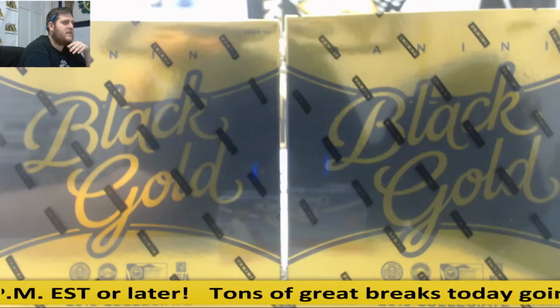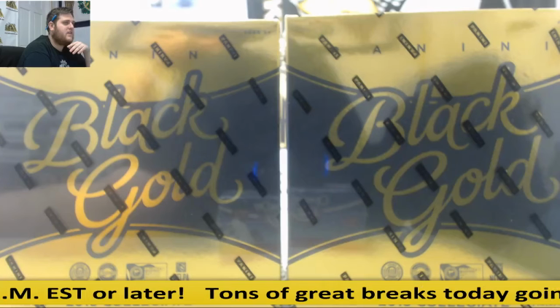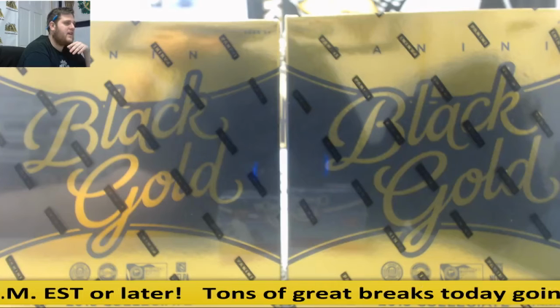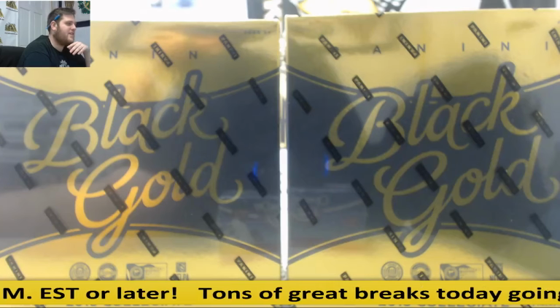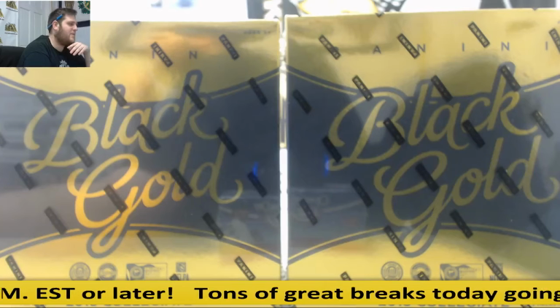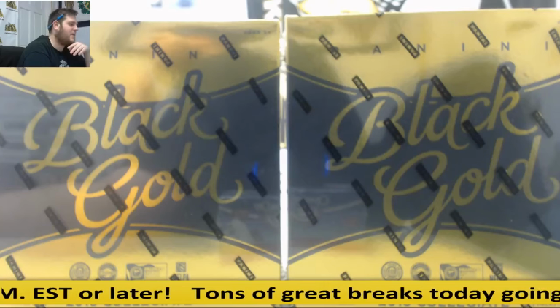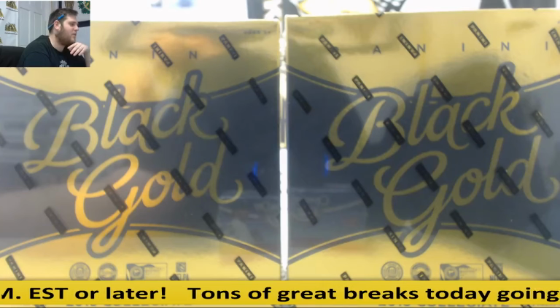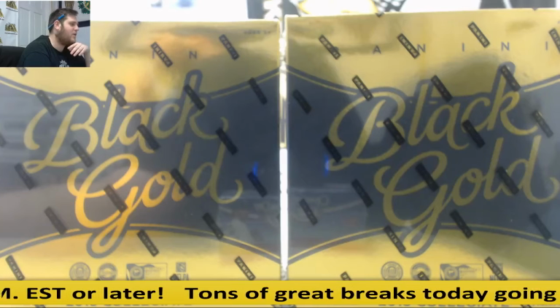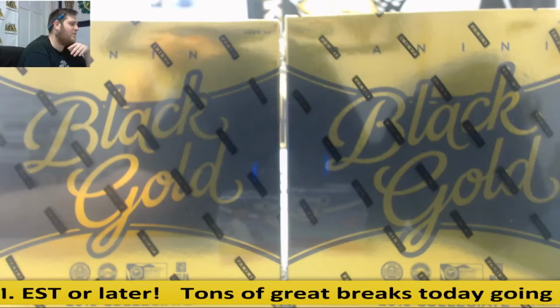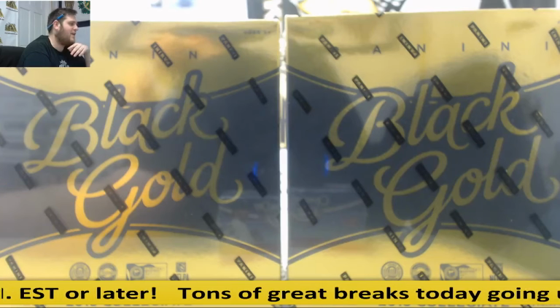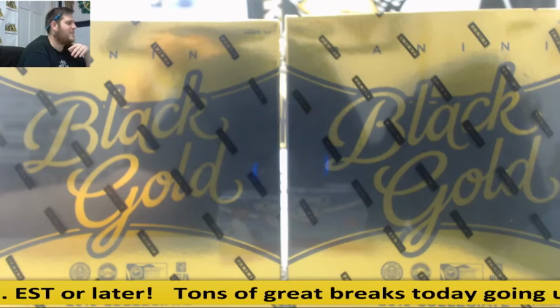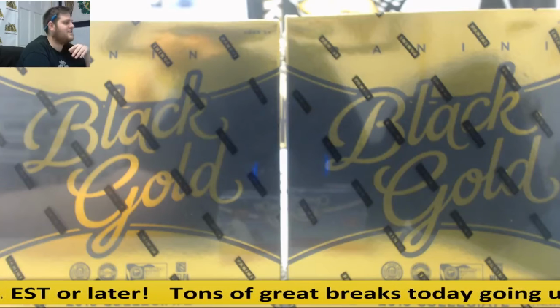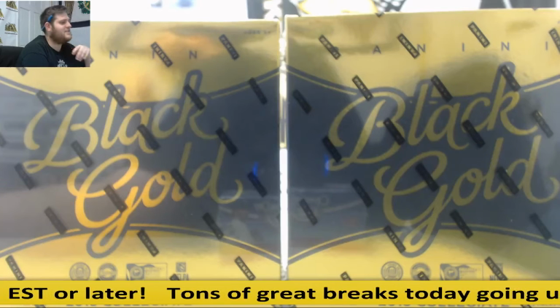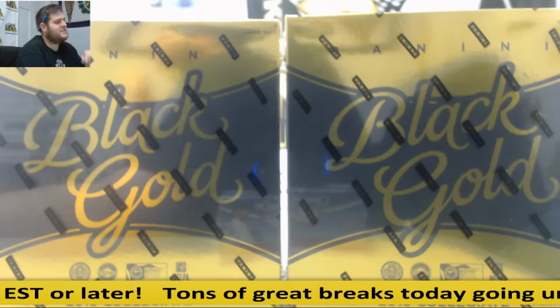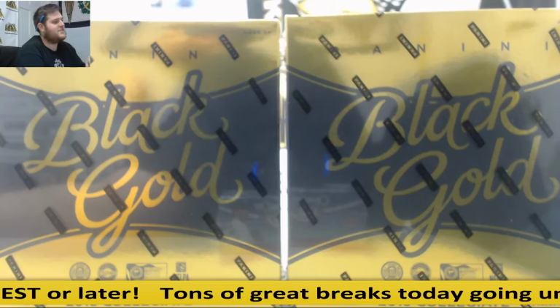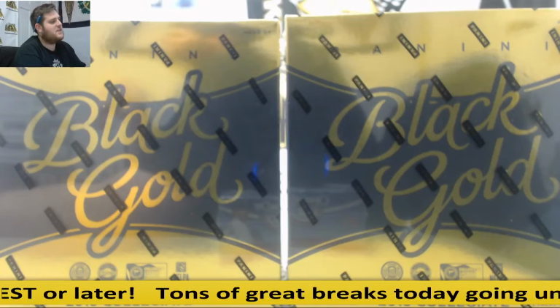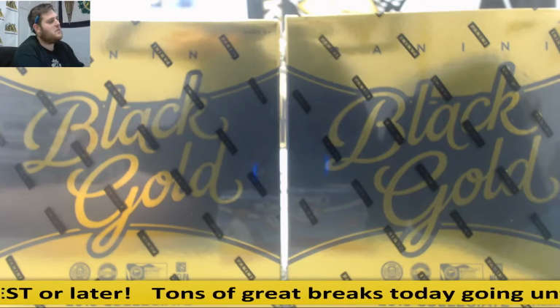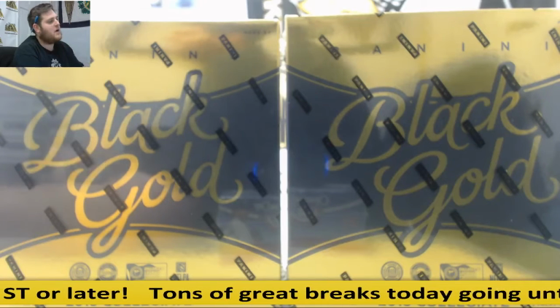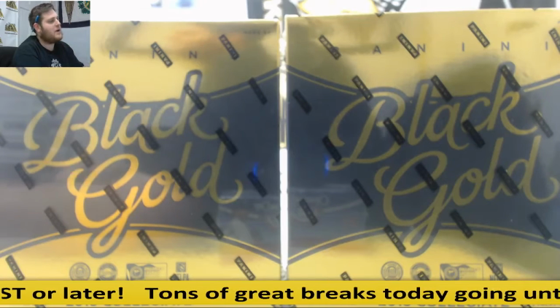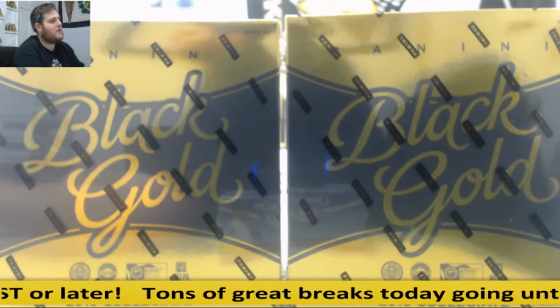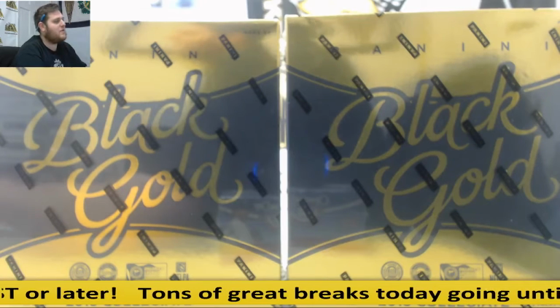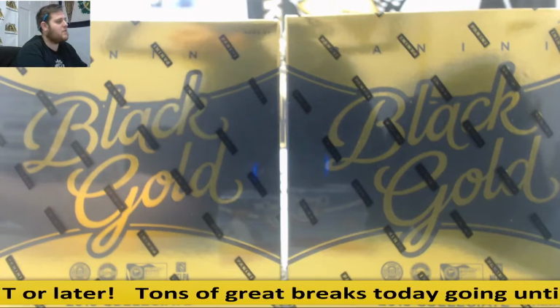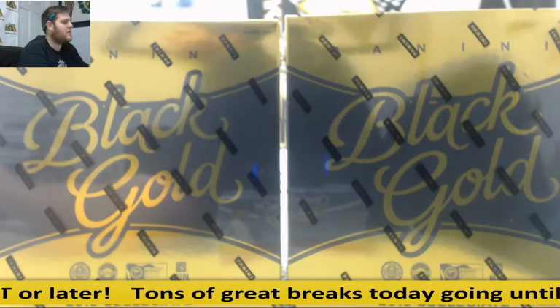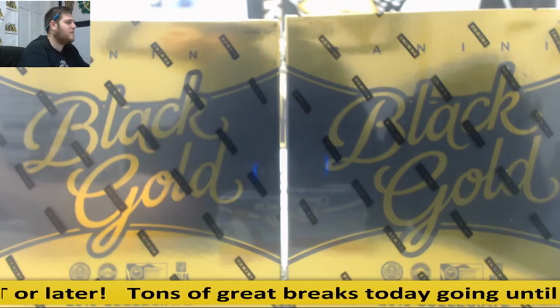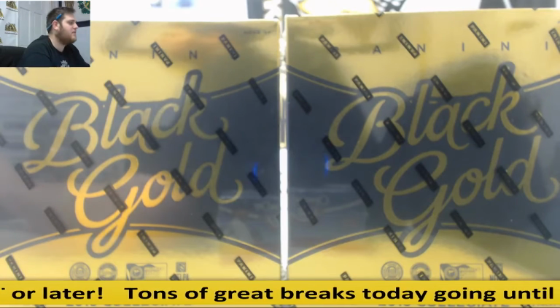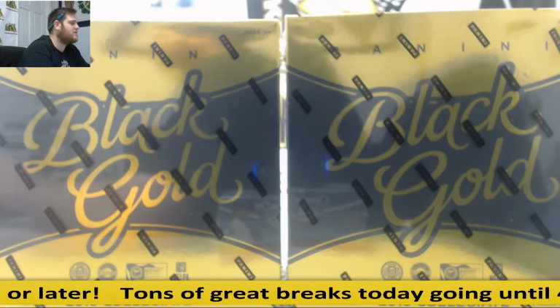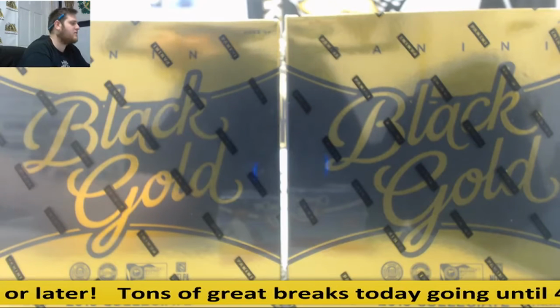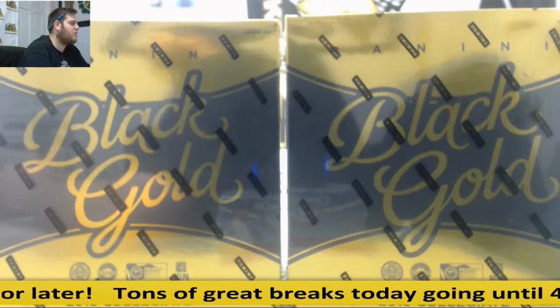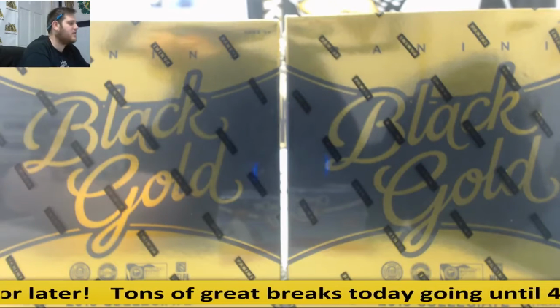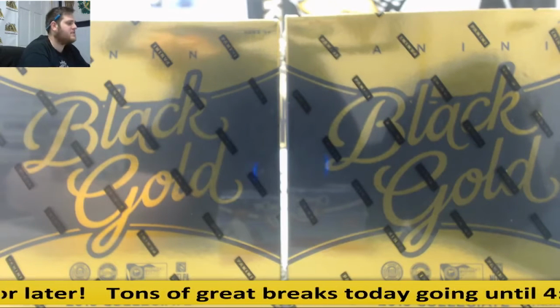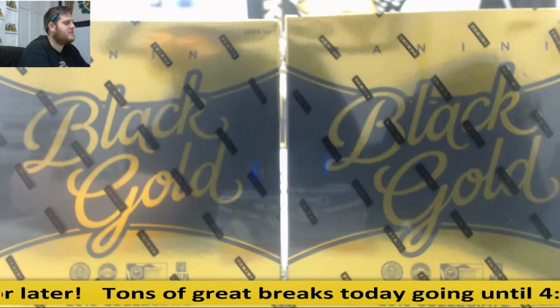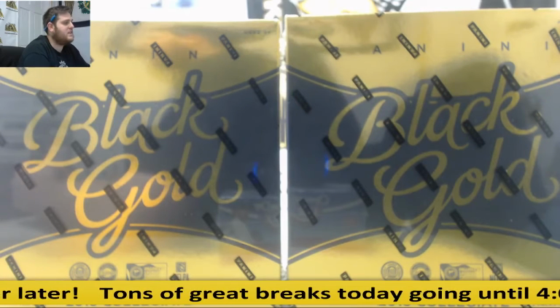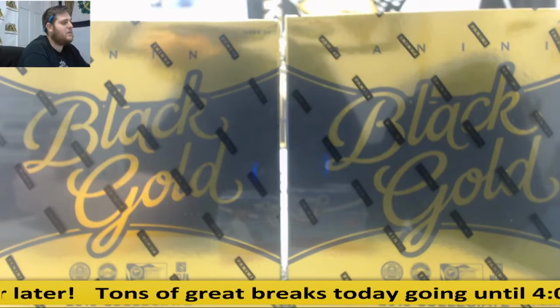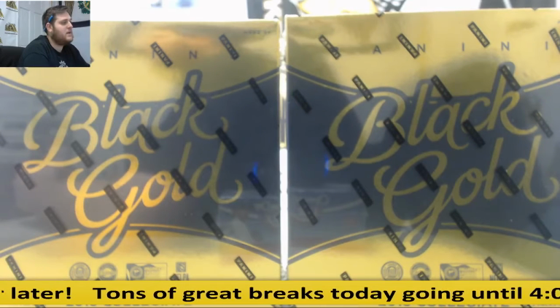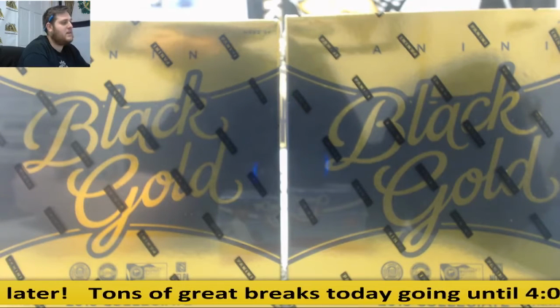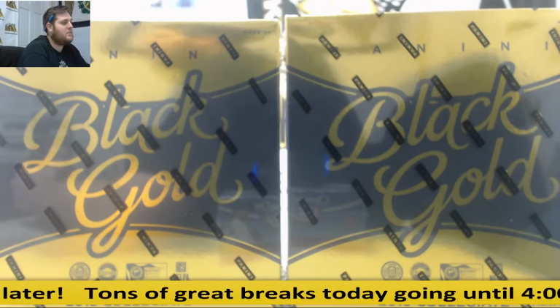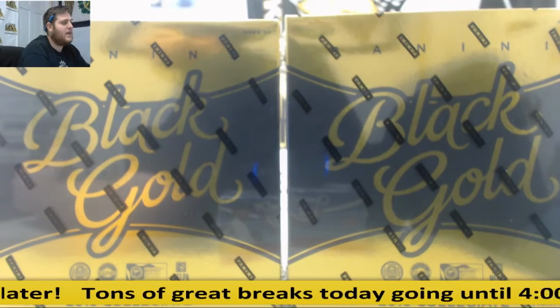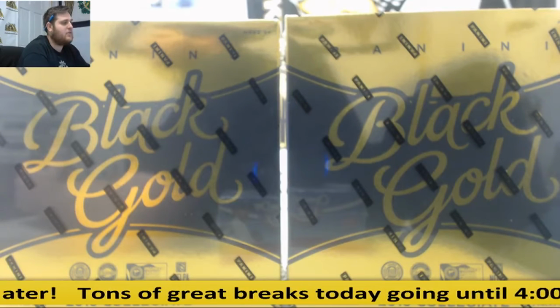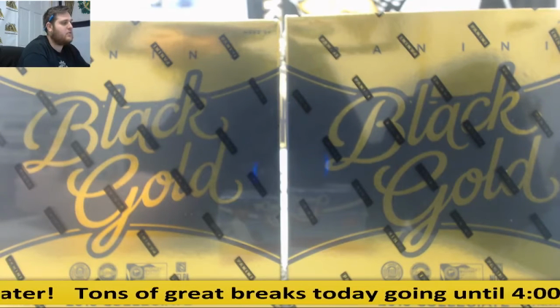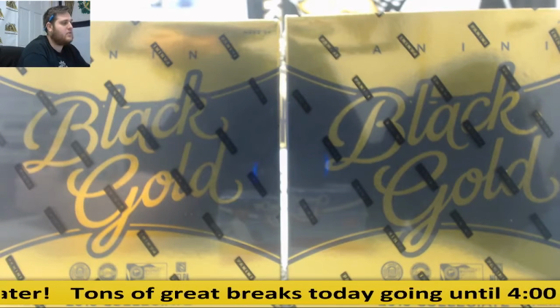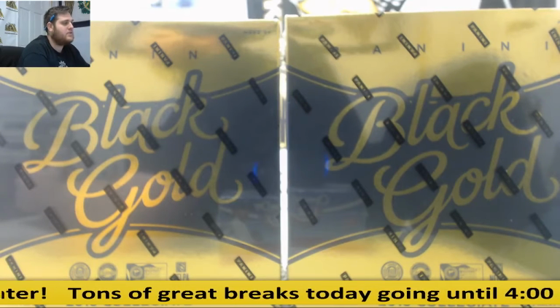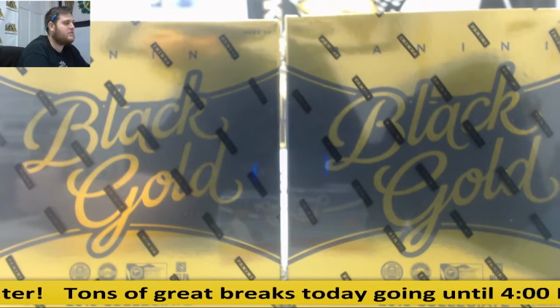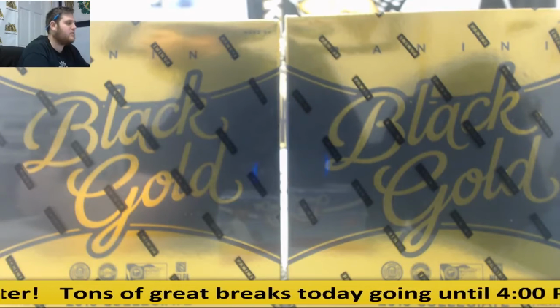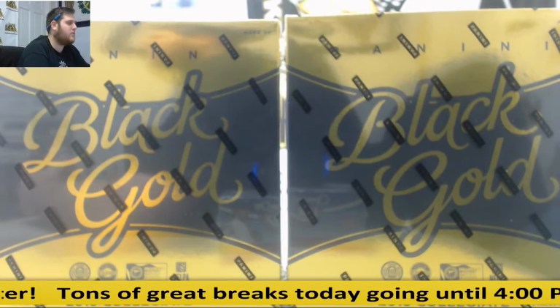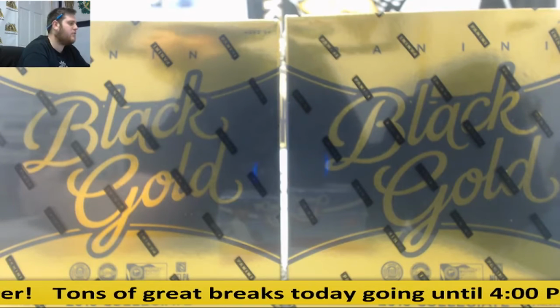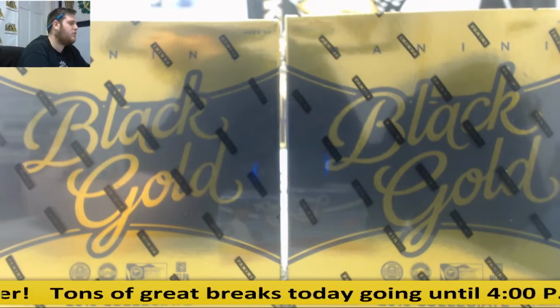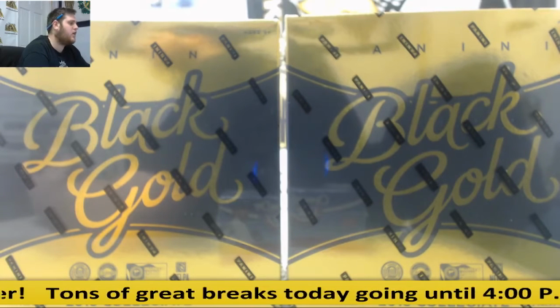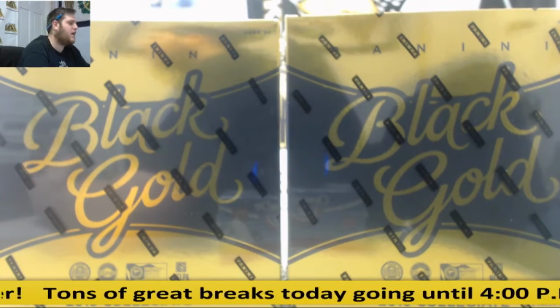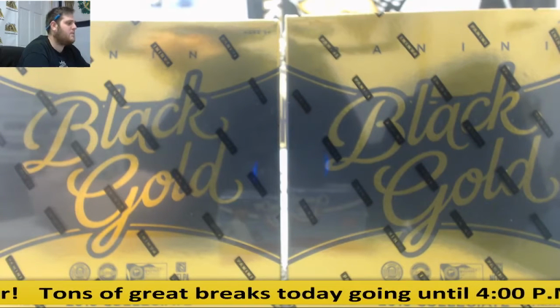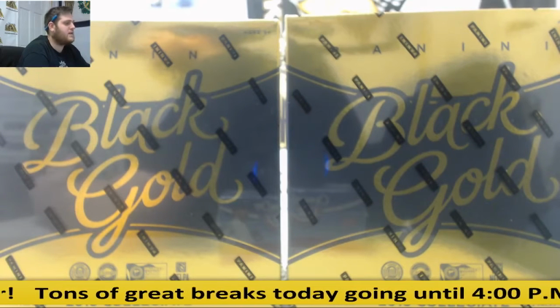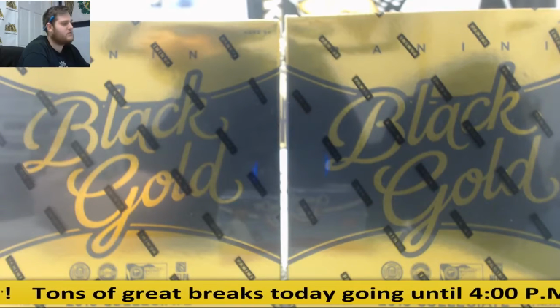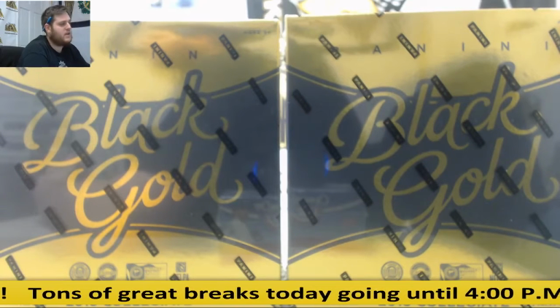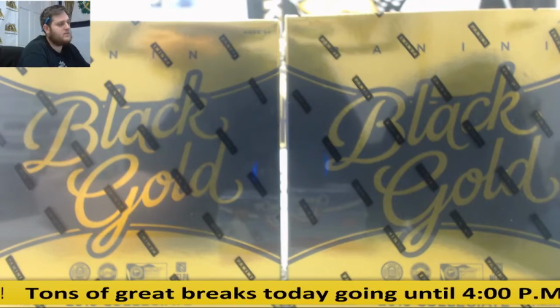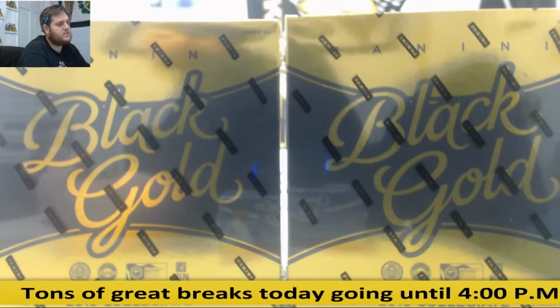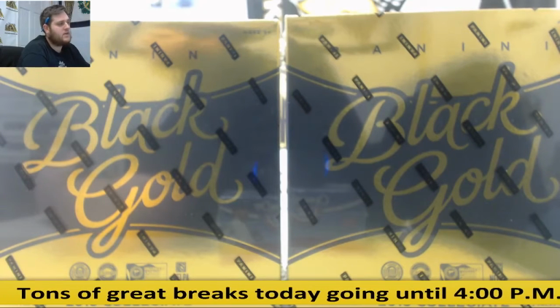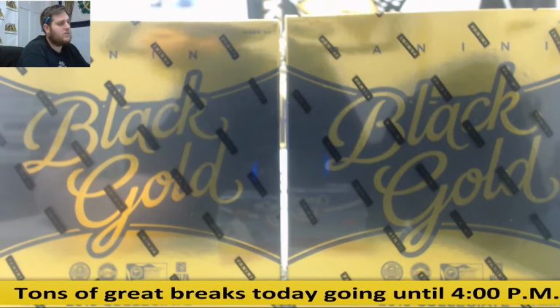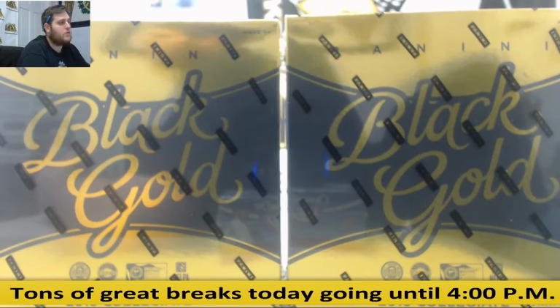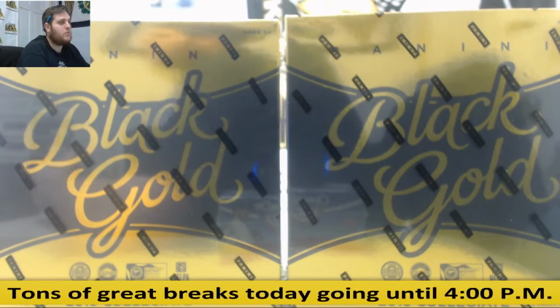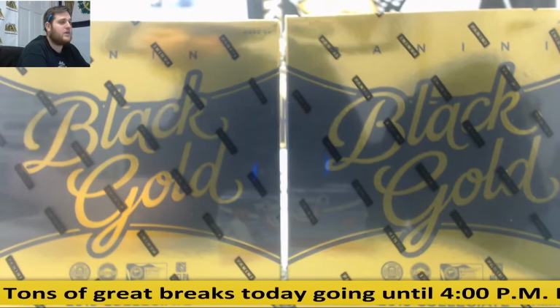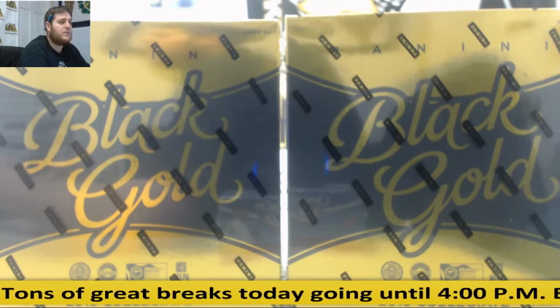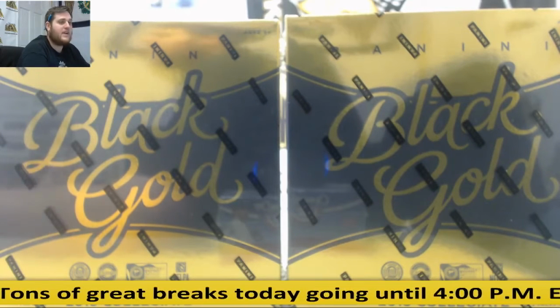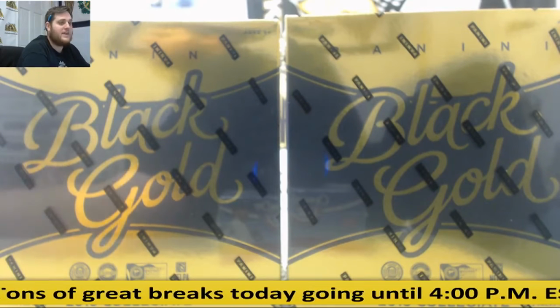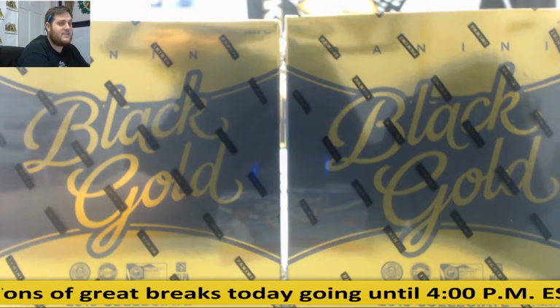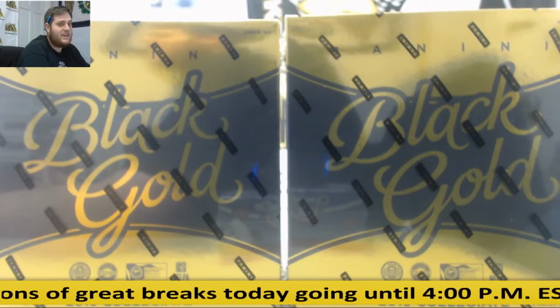Hey everybody, welcome back to DL City Breaker. We're going to be doing some 2016 Panini Black Gold Collegiate Football Dual Hobby Box Random Serial Number Group Break Number 19.